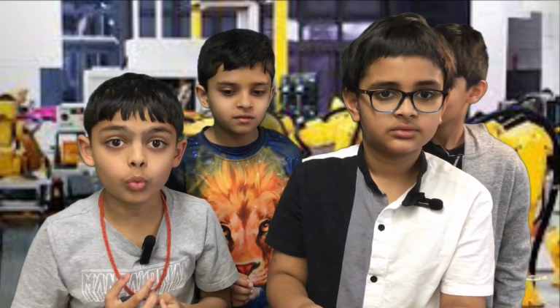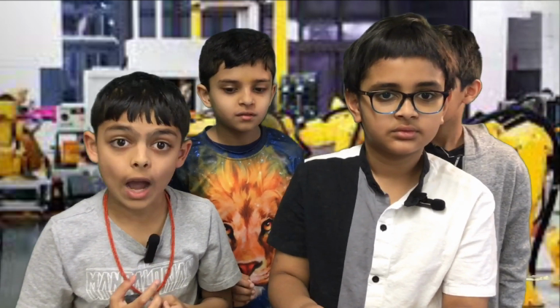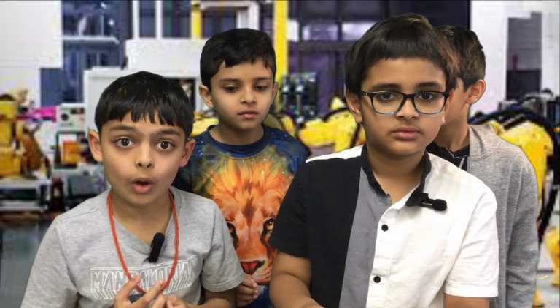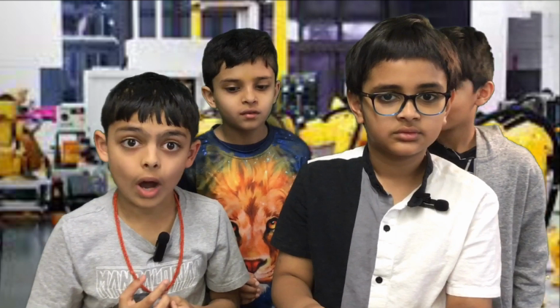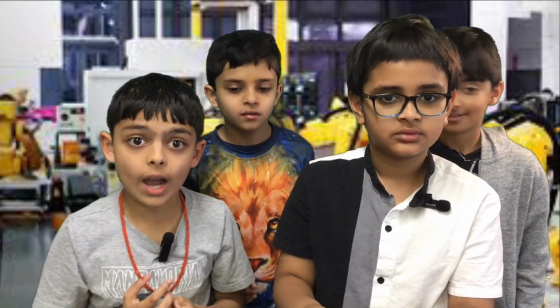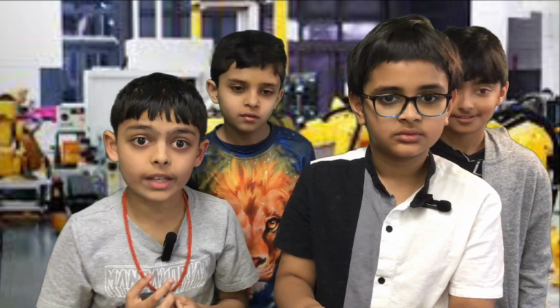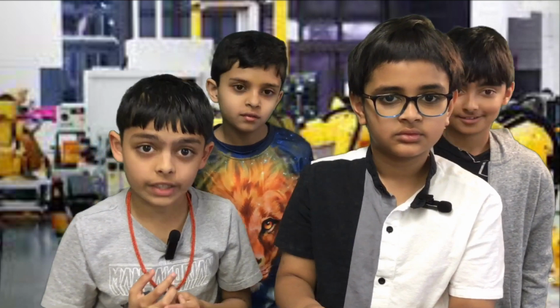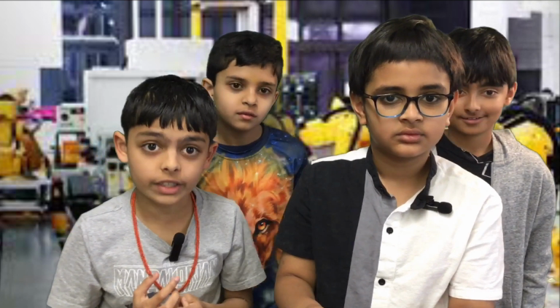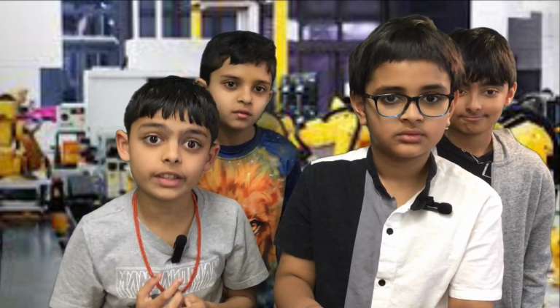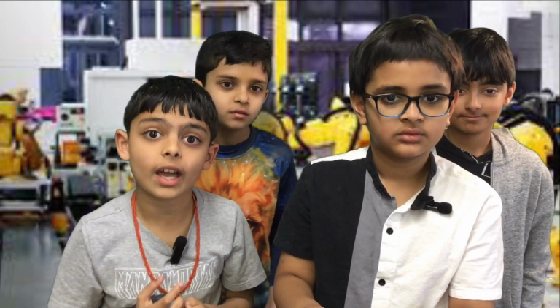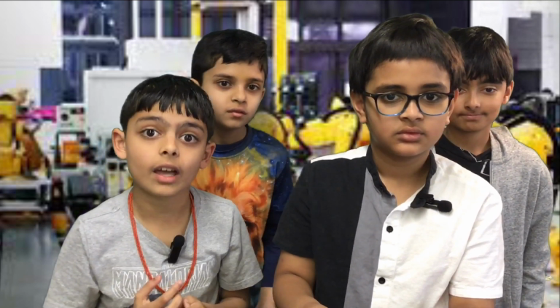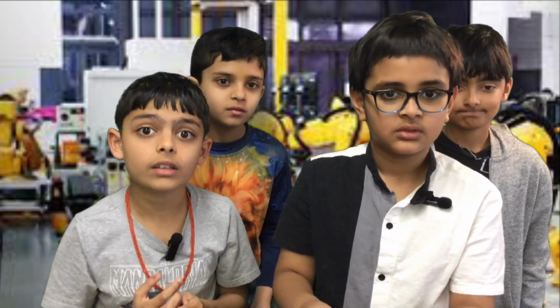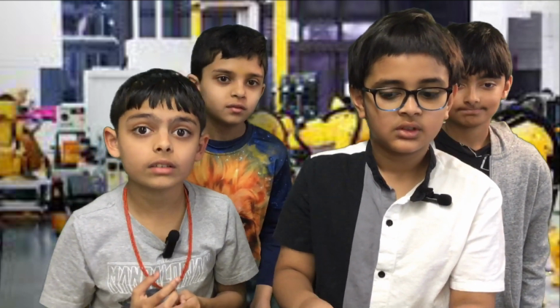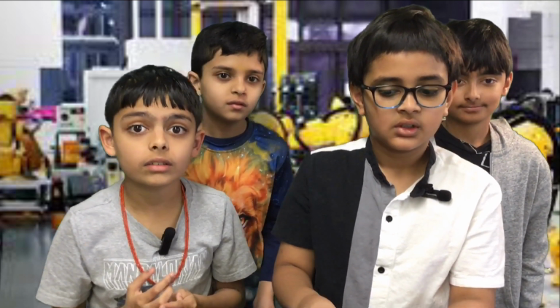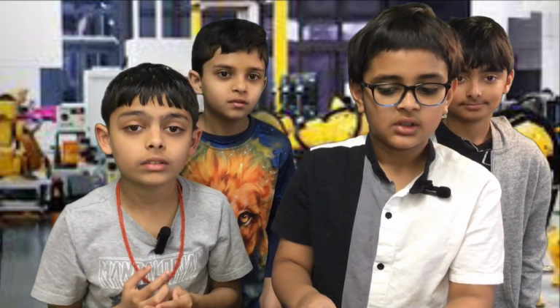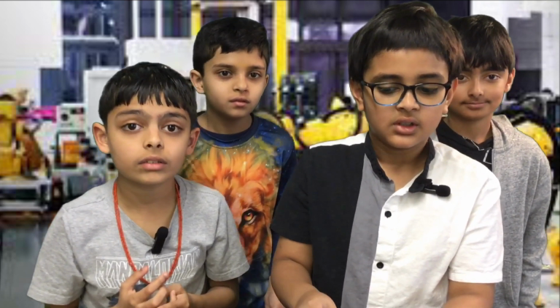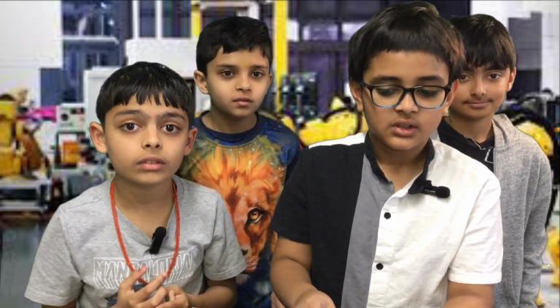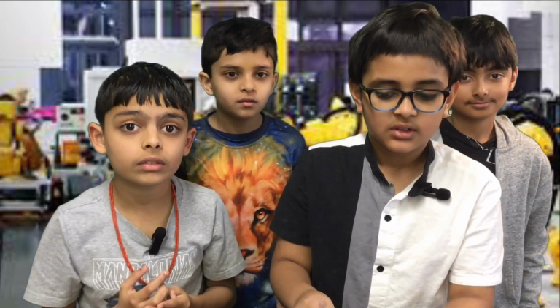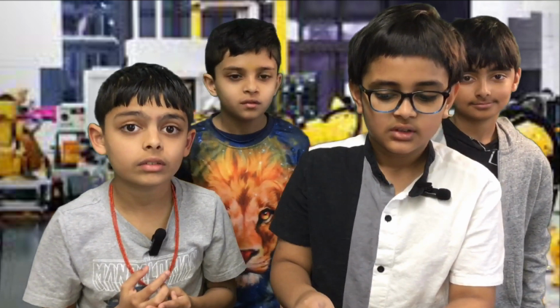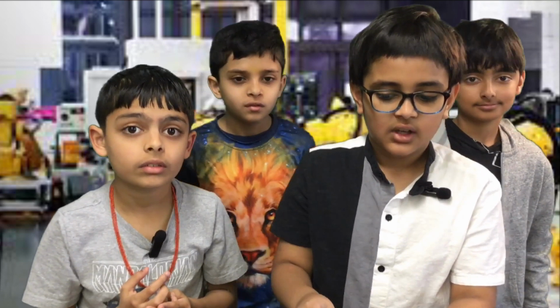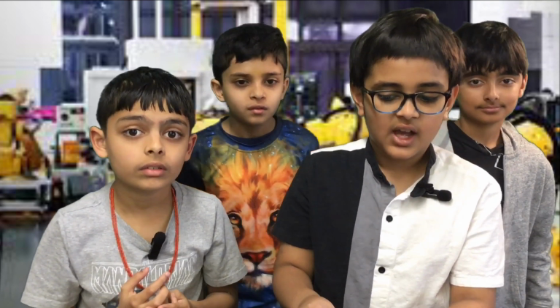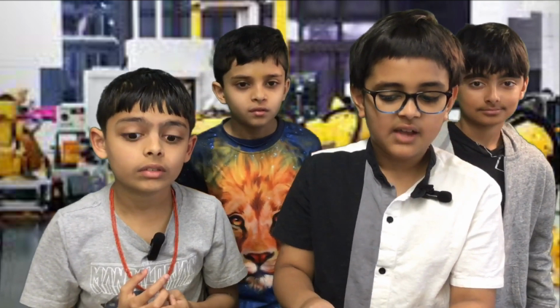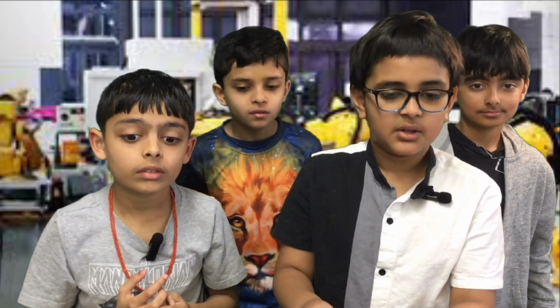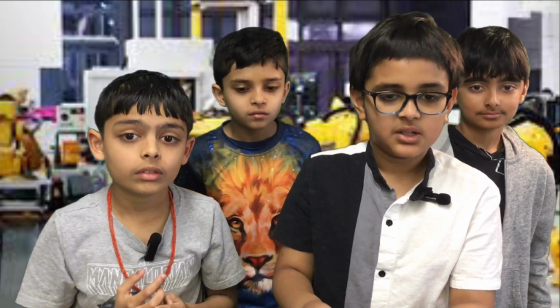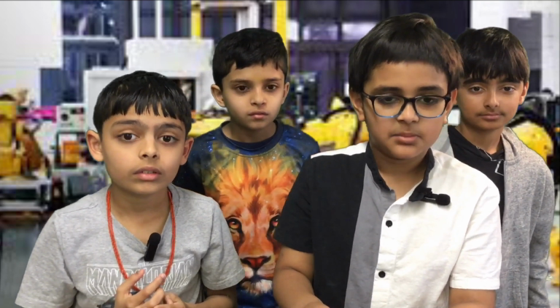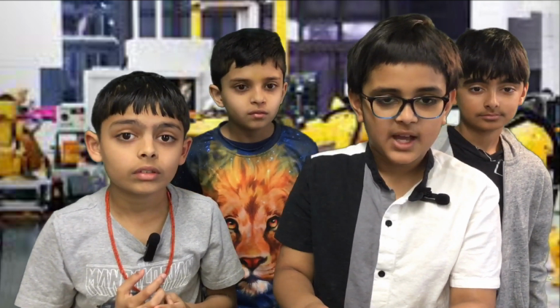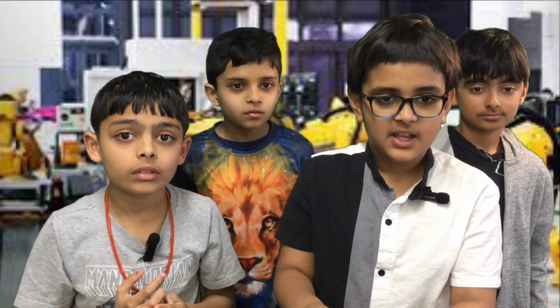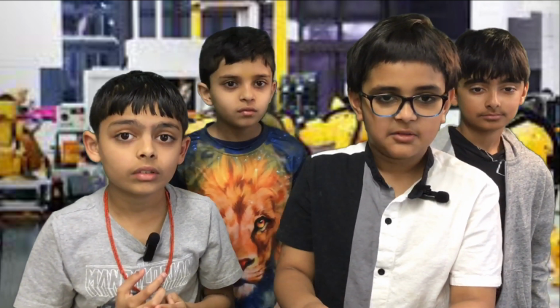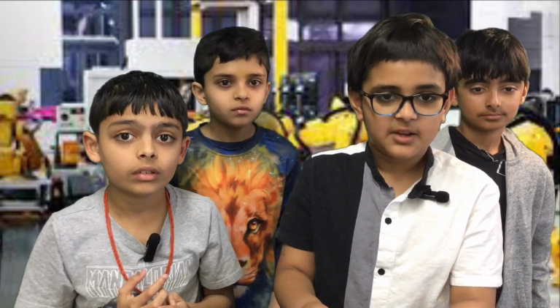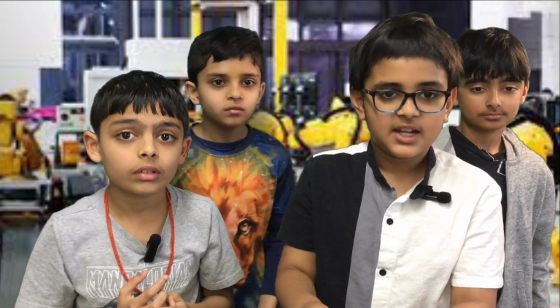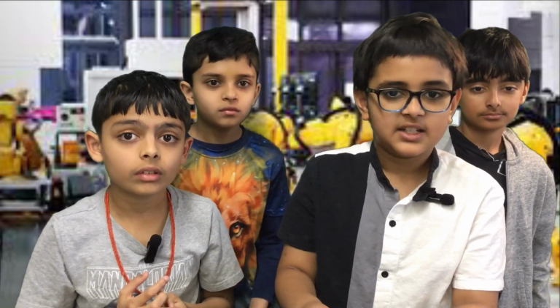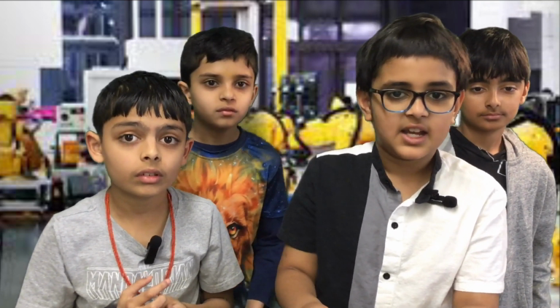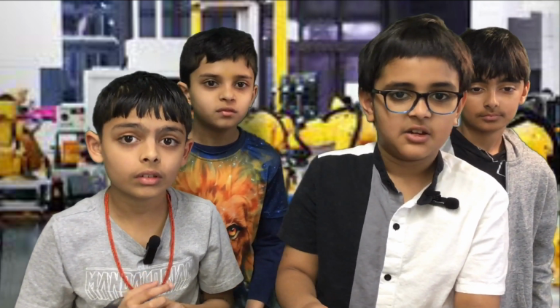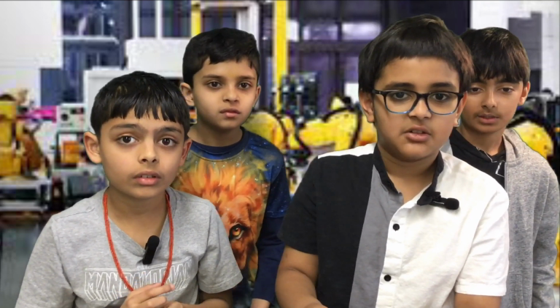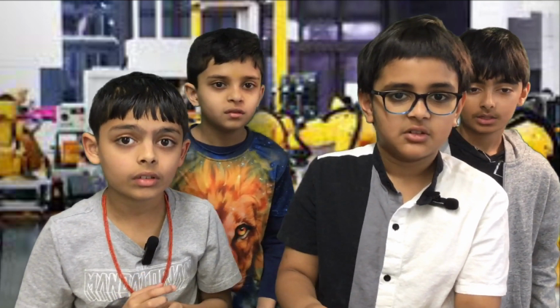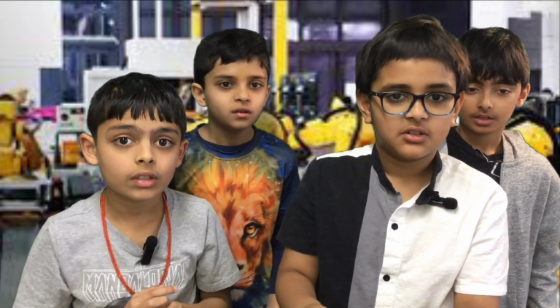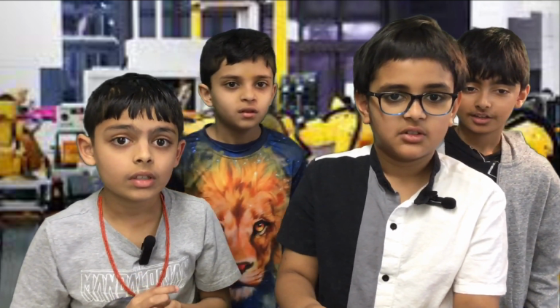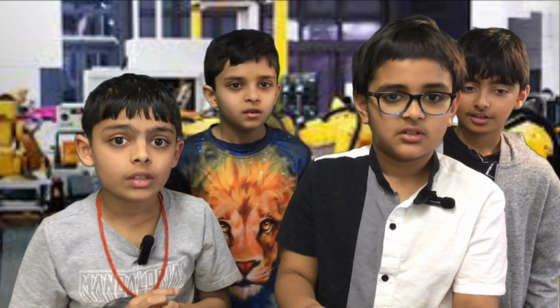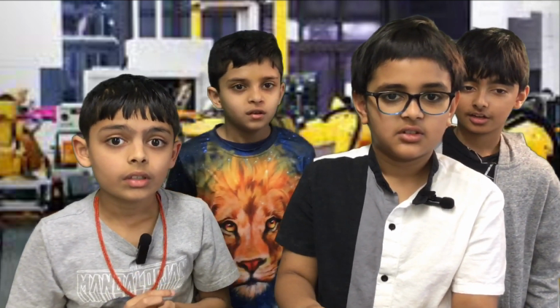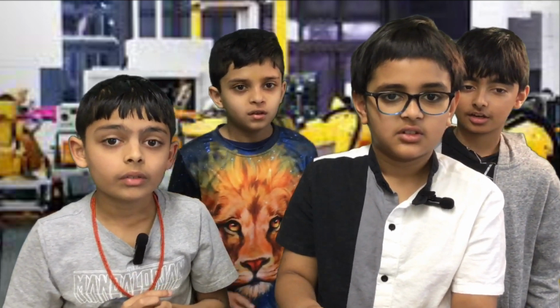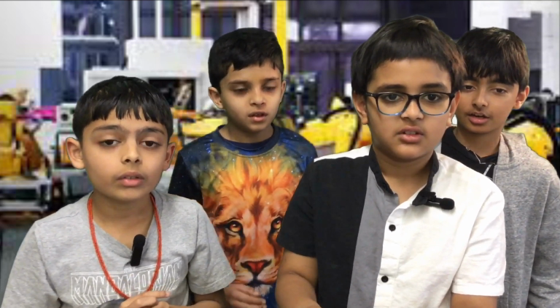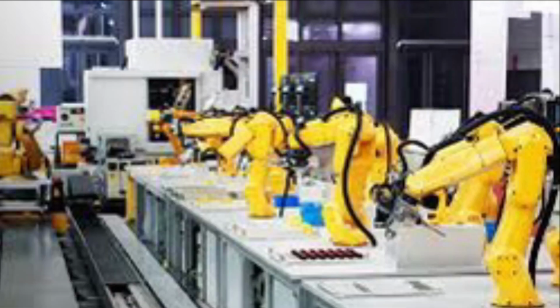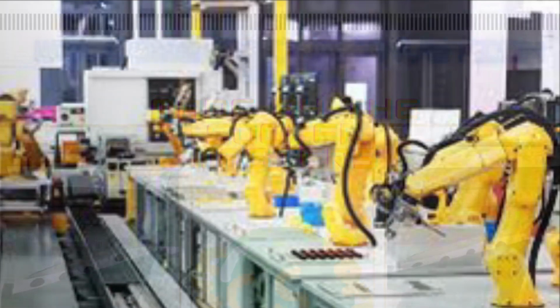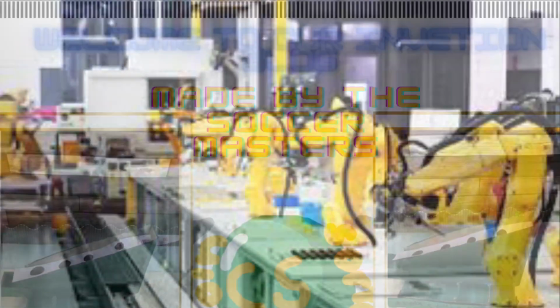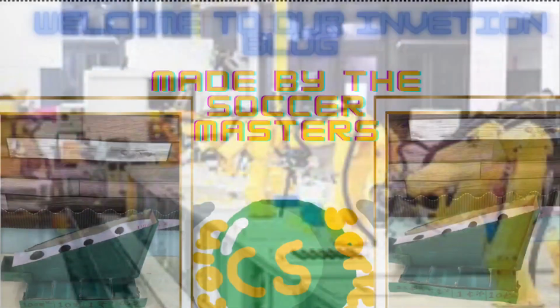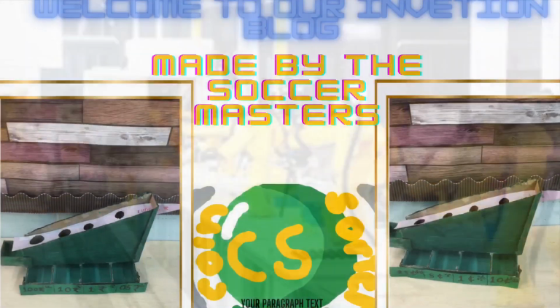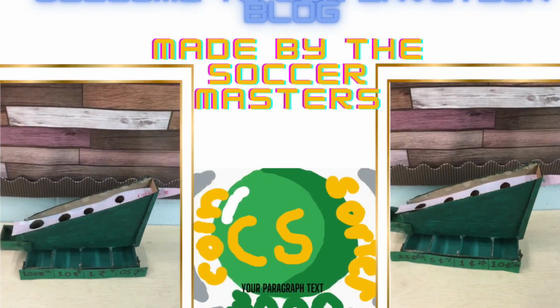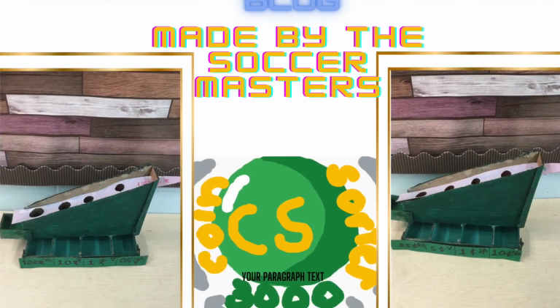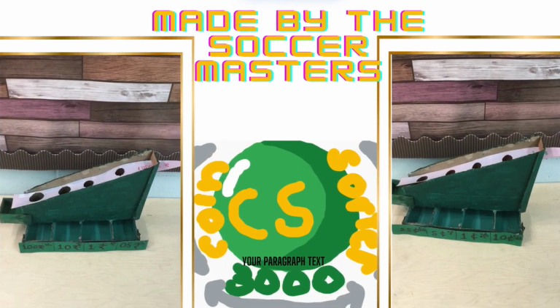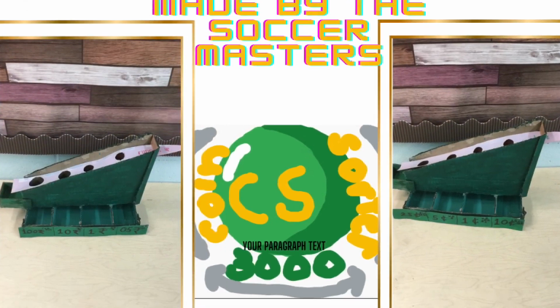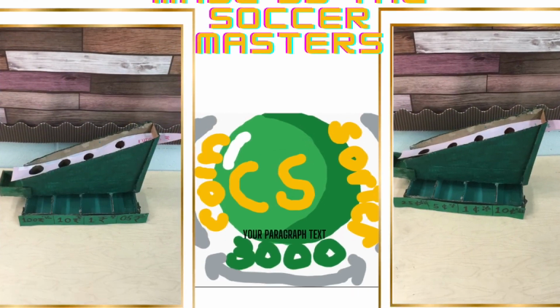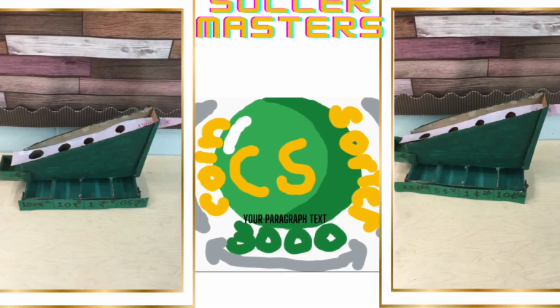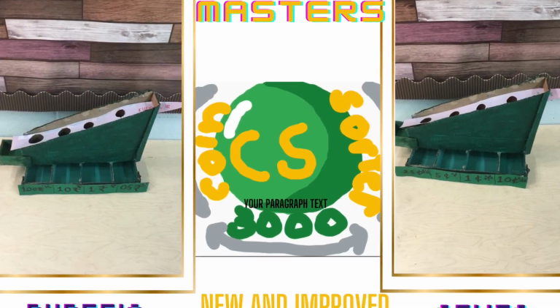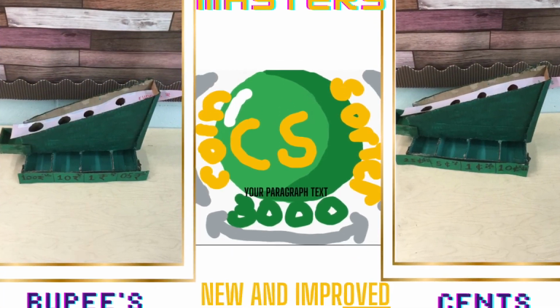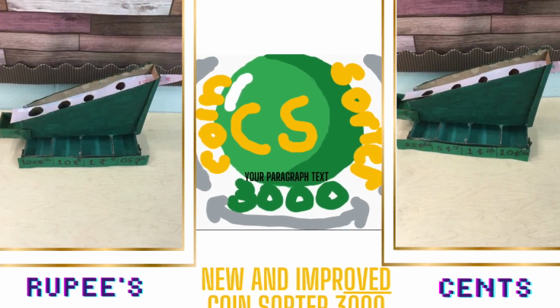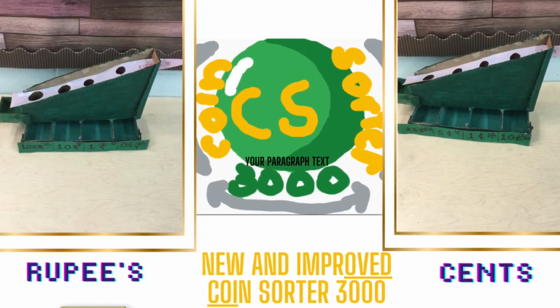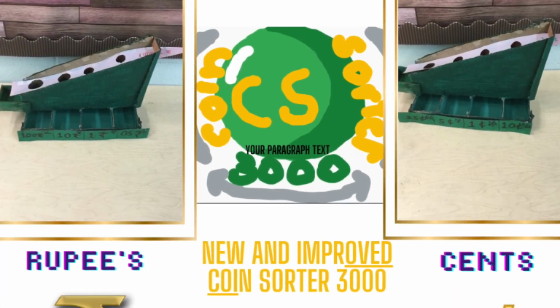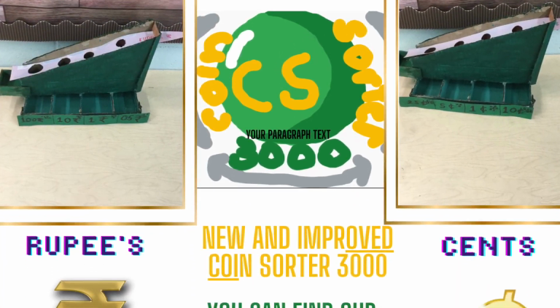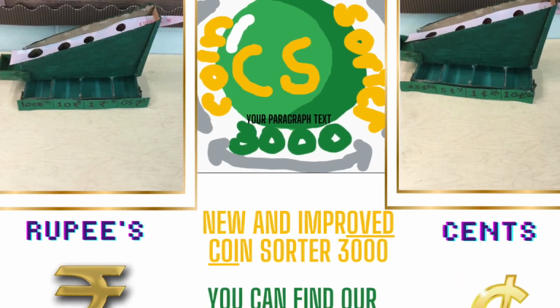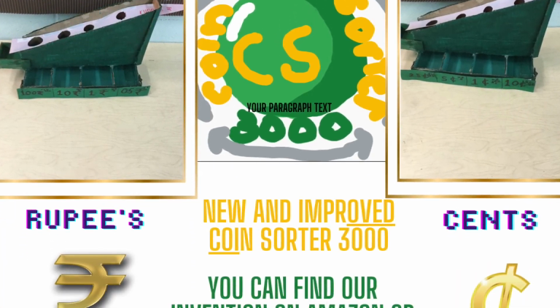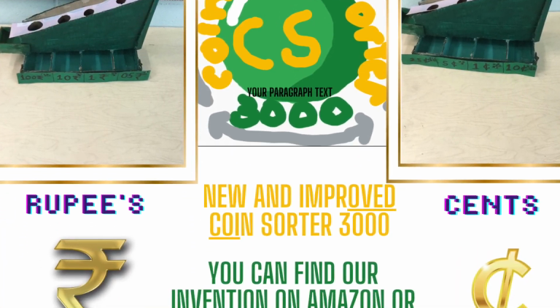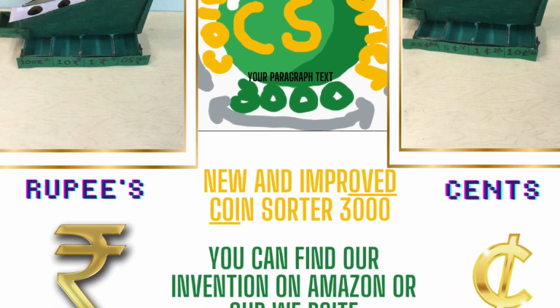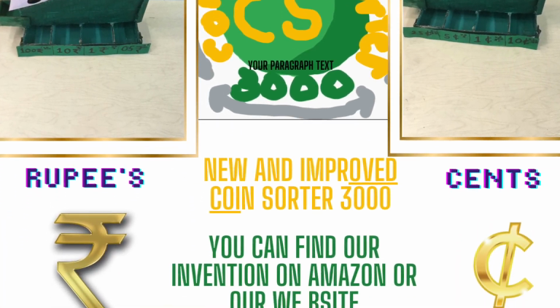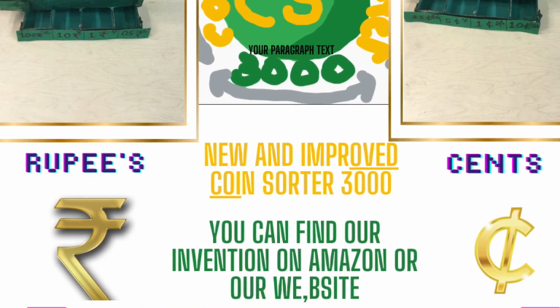Wow, I need that. I want to buy it right now. The coins can sort themselves!